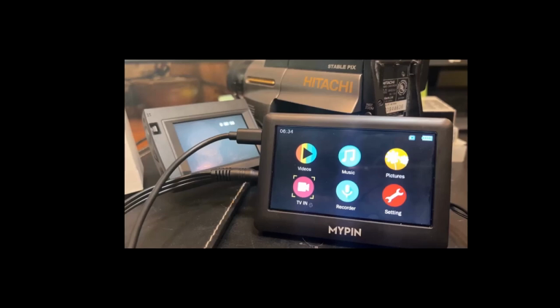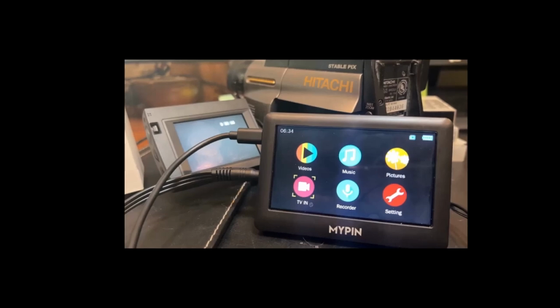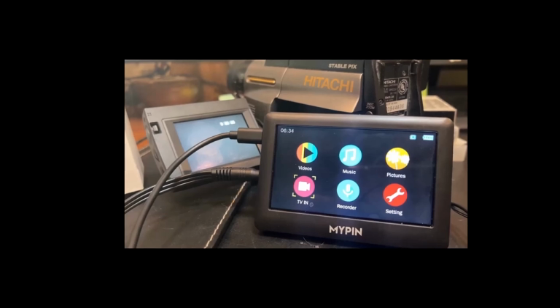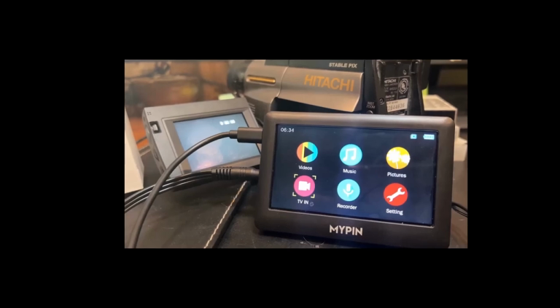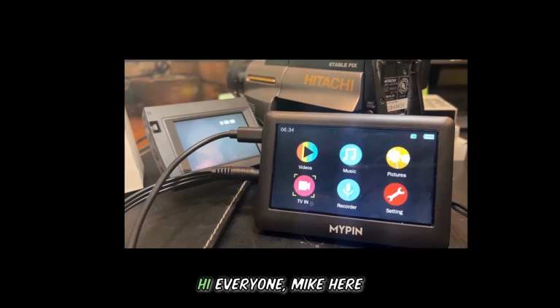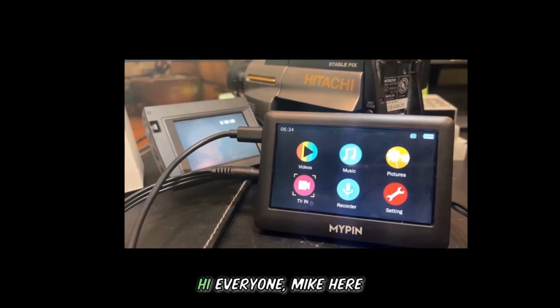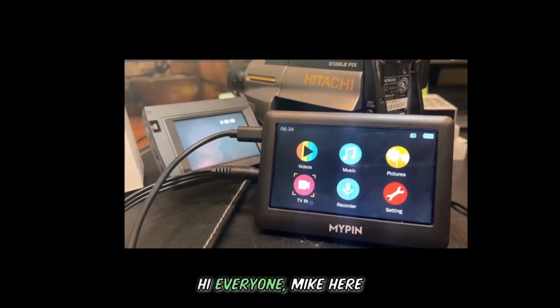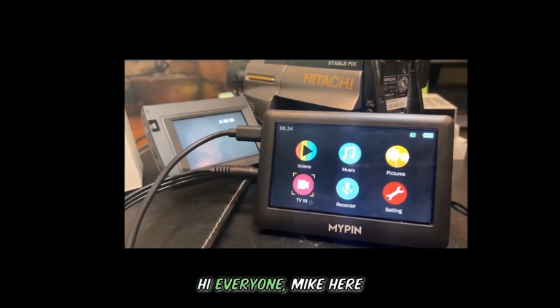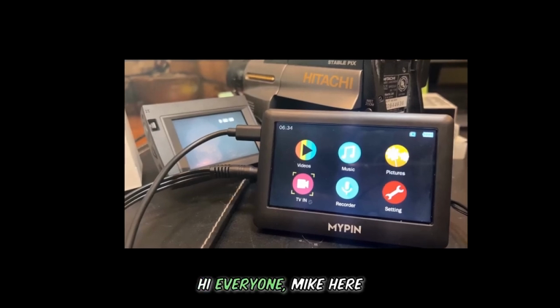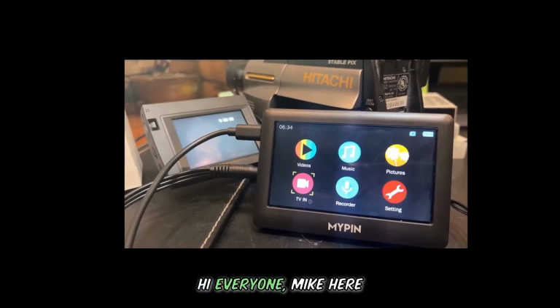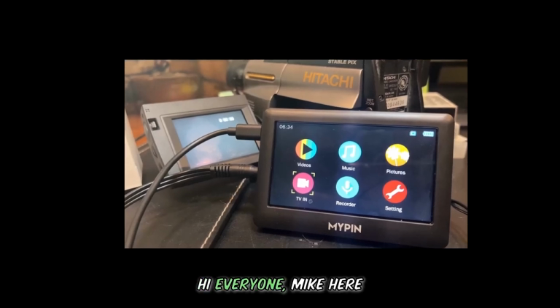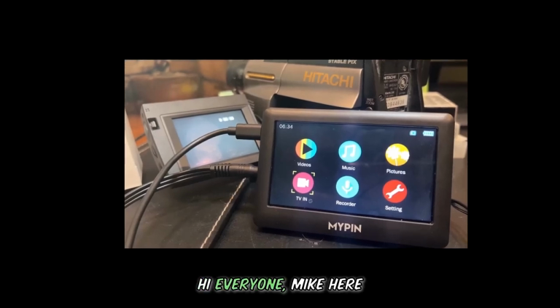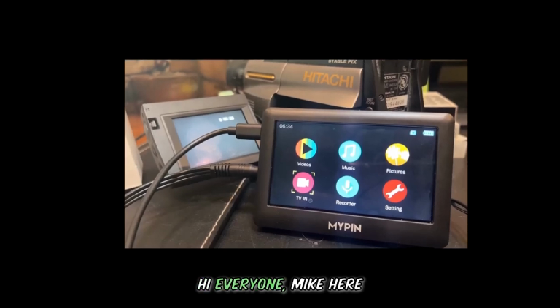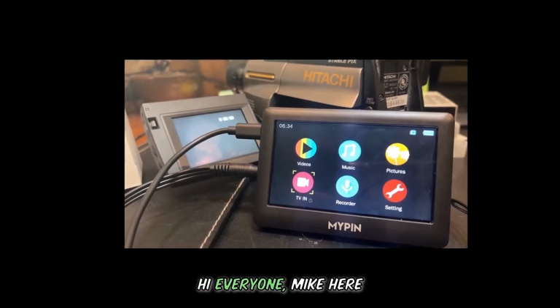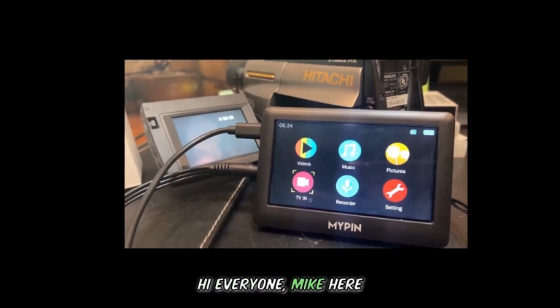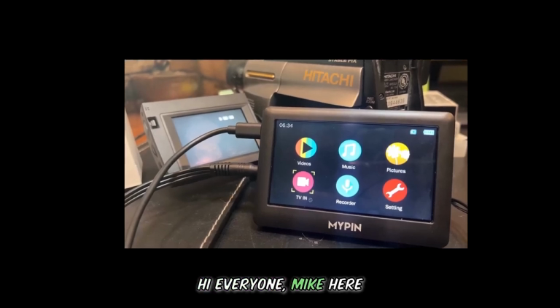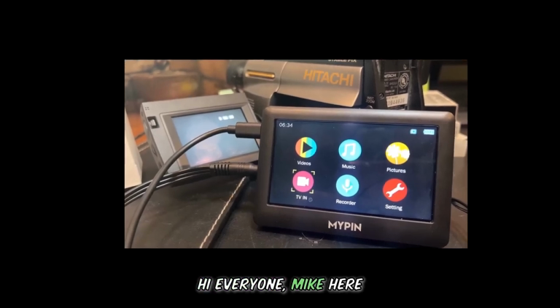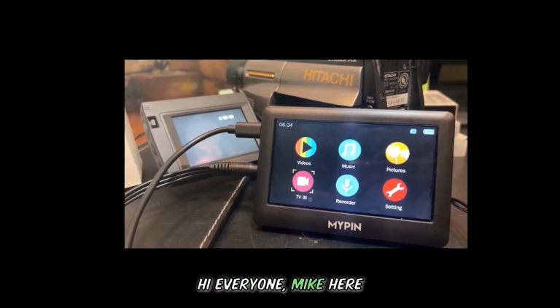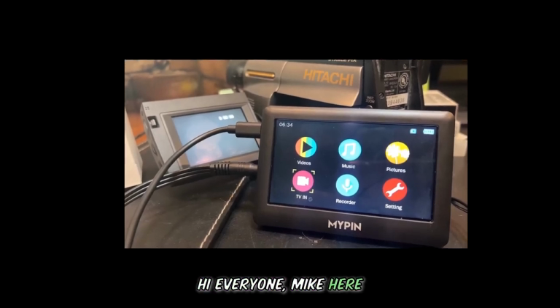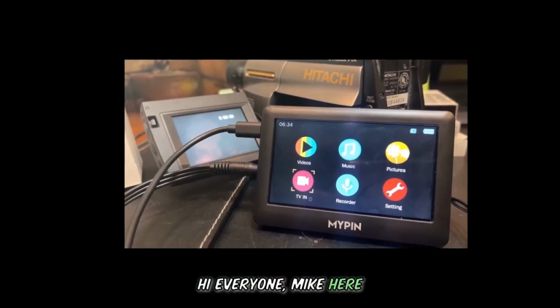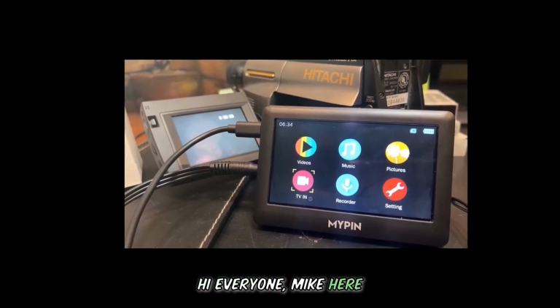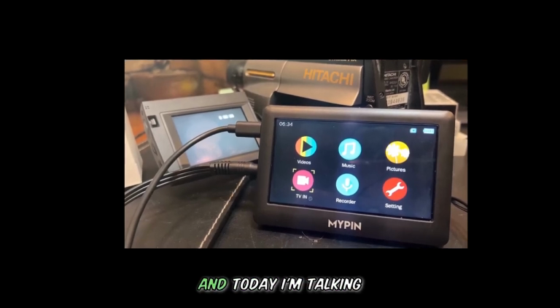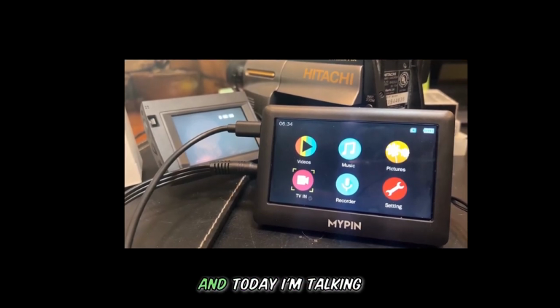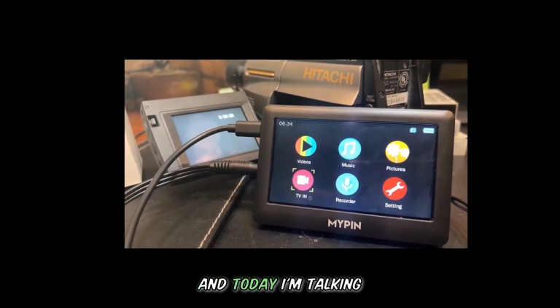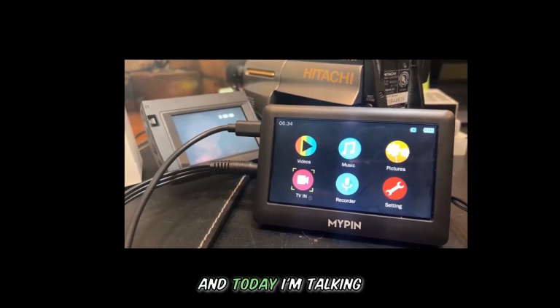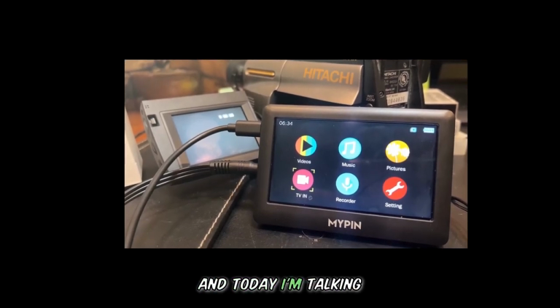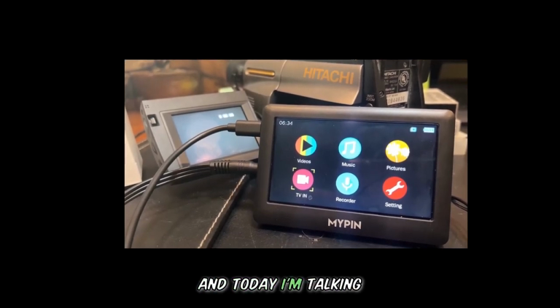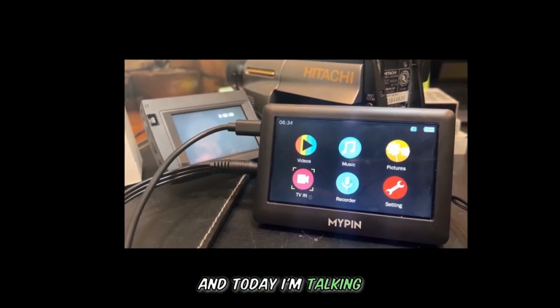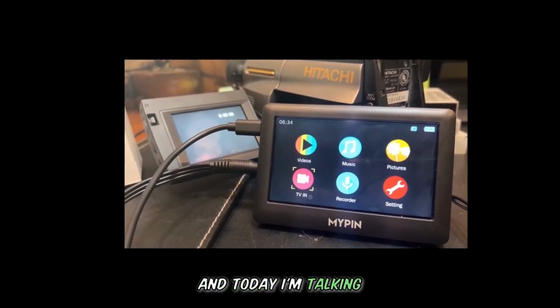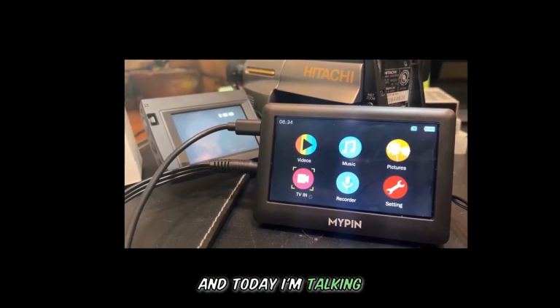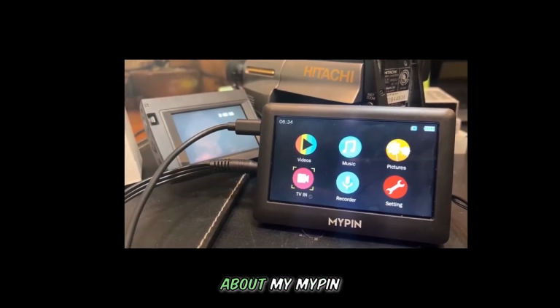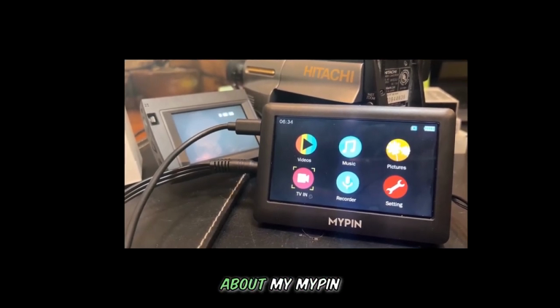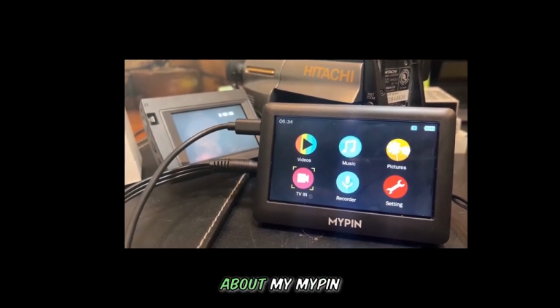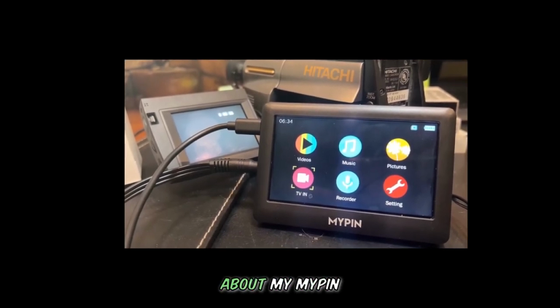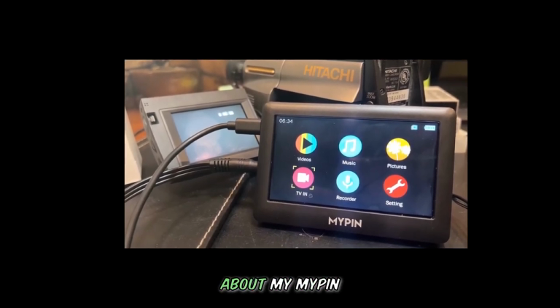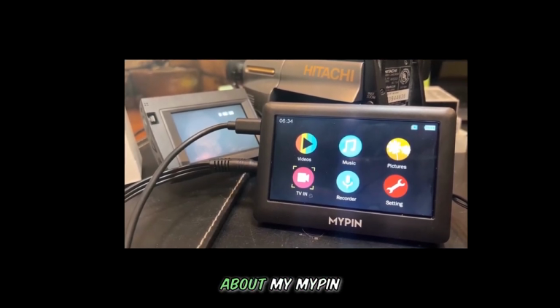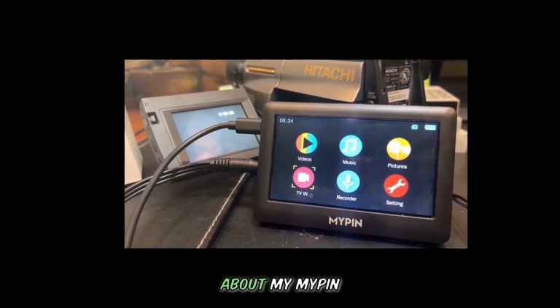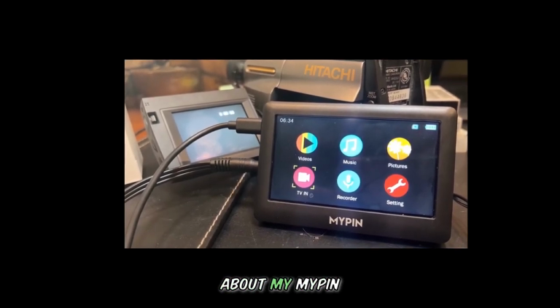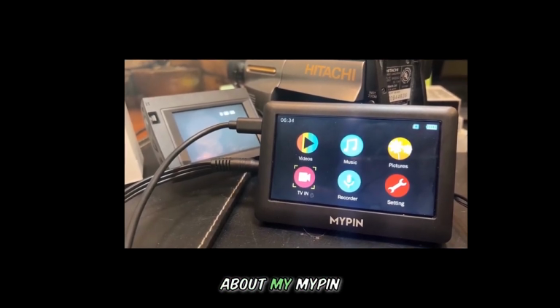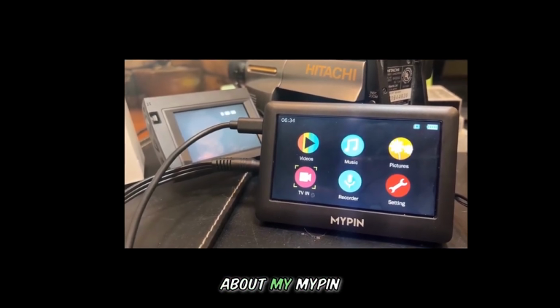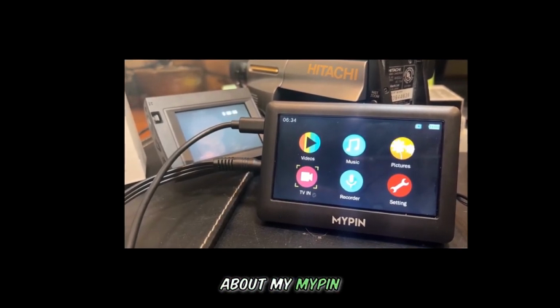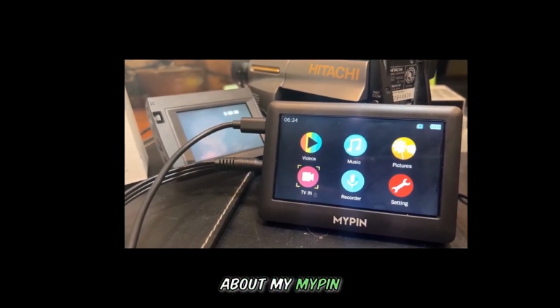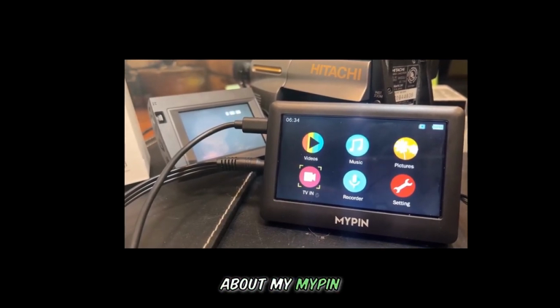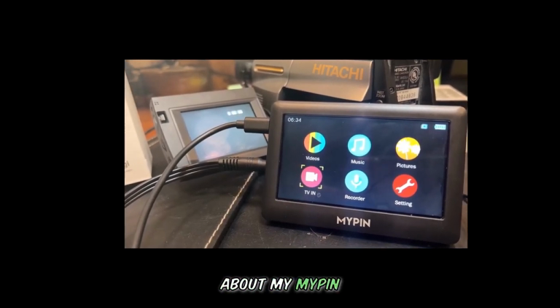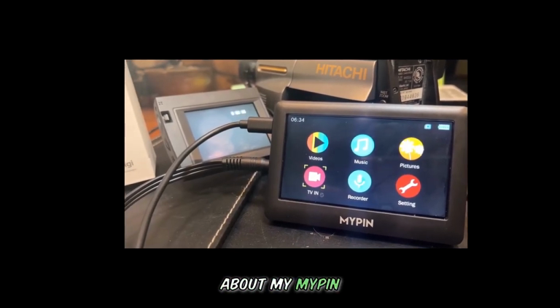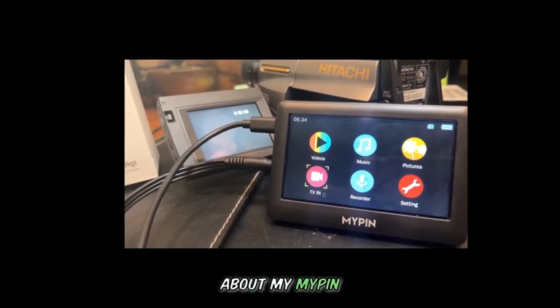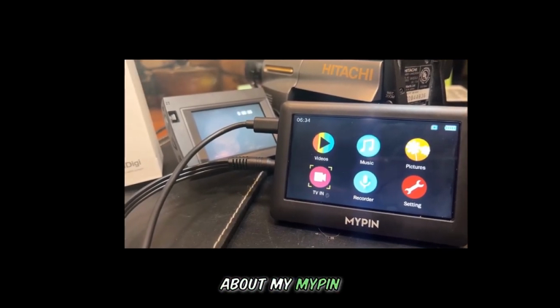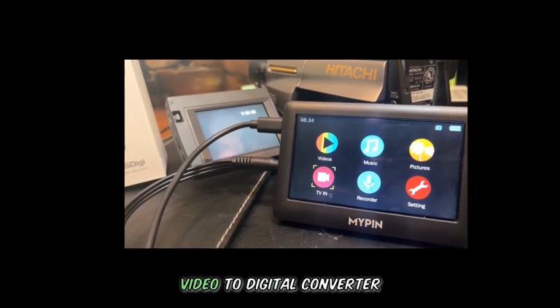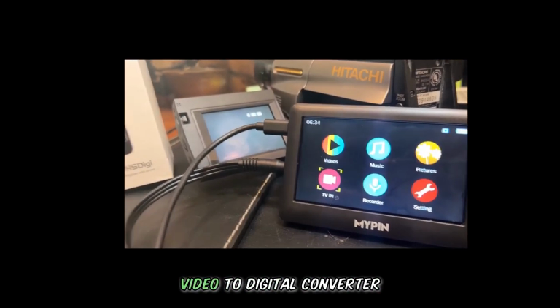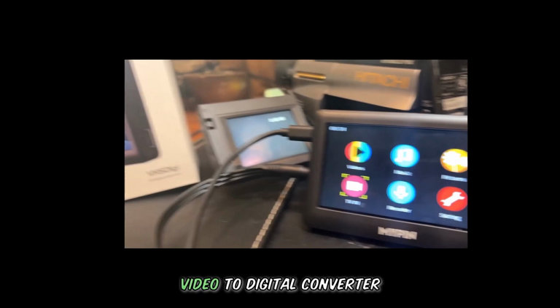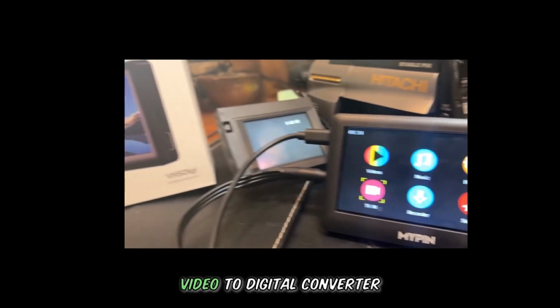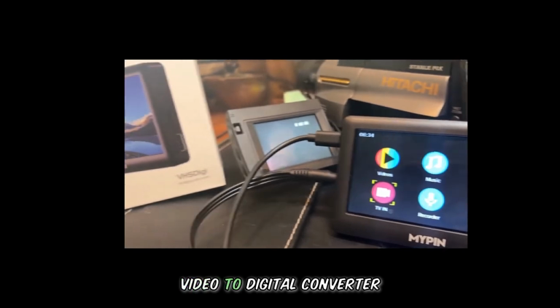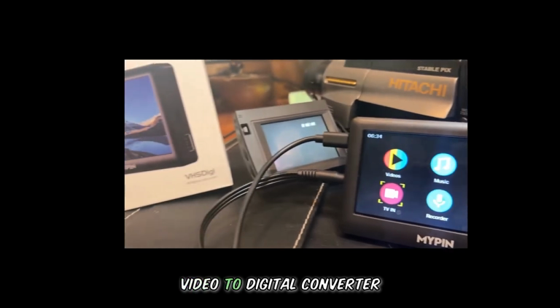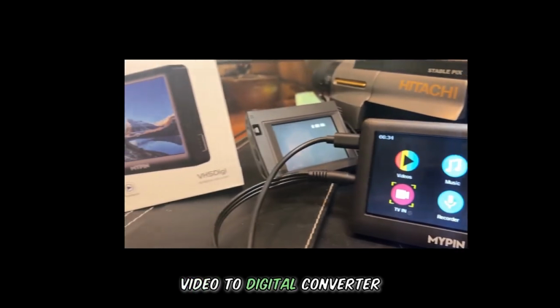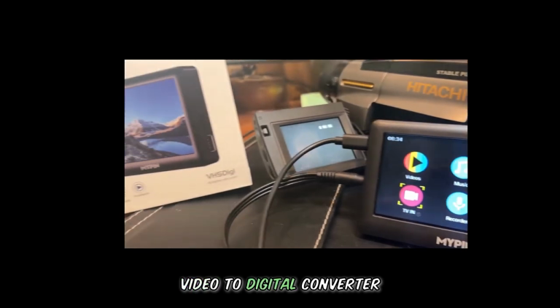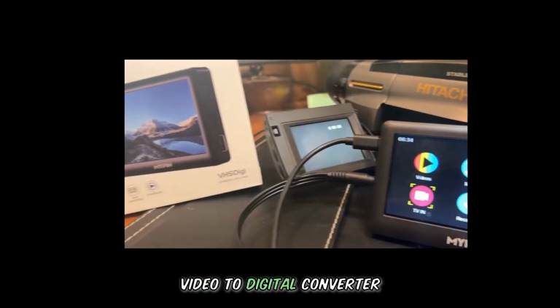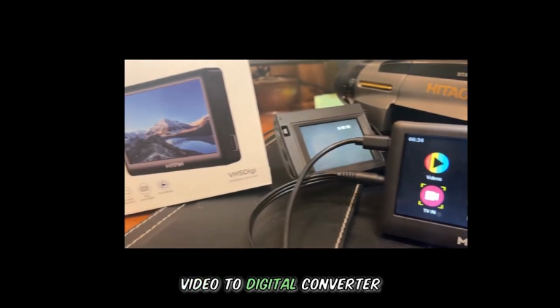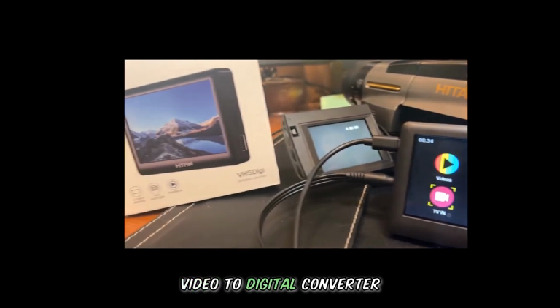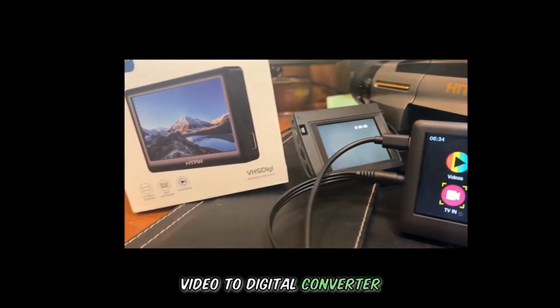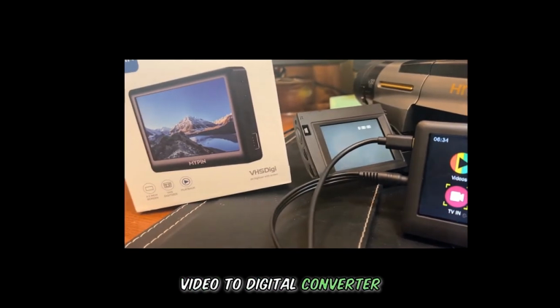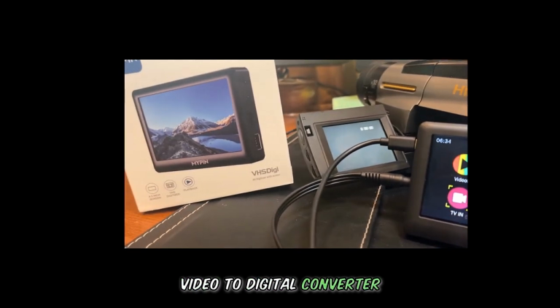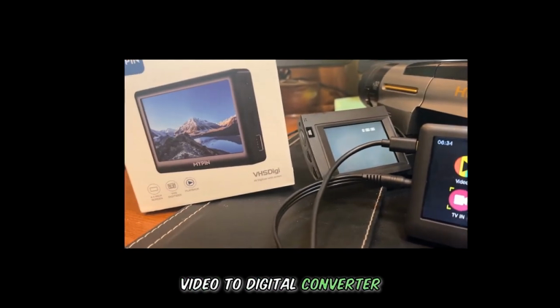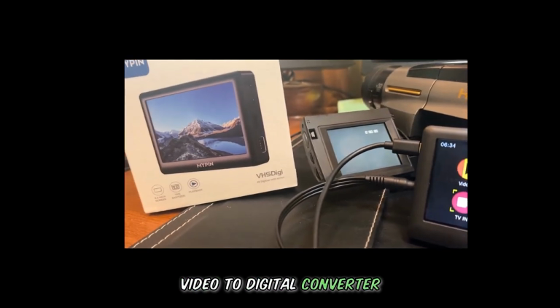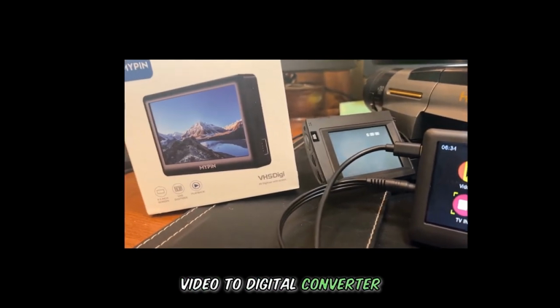Hi everyone, Mike here, and today I'm talking about my MyPin Video to Digital Converter.